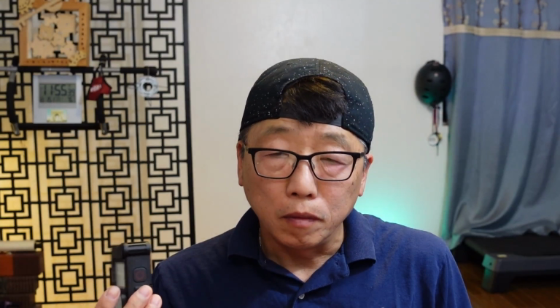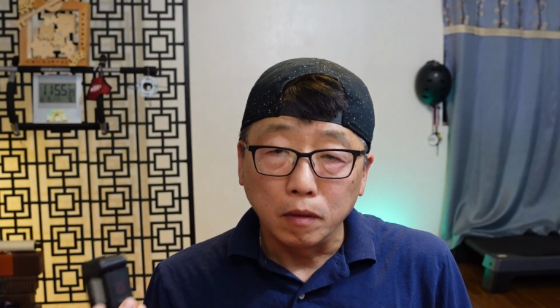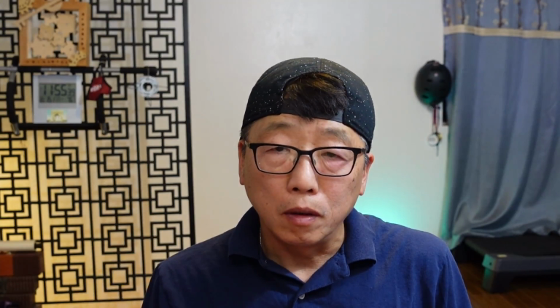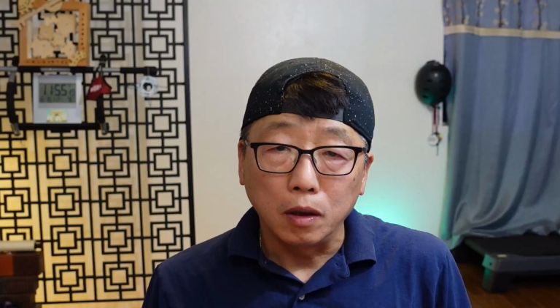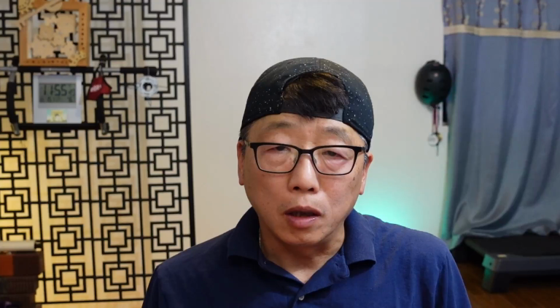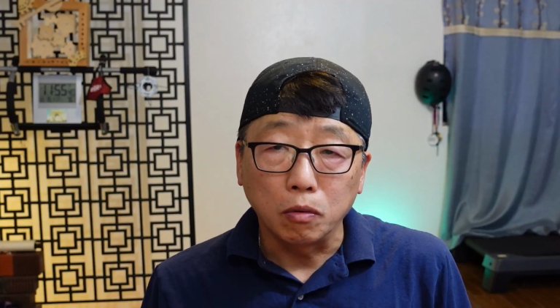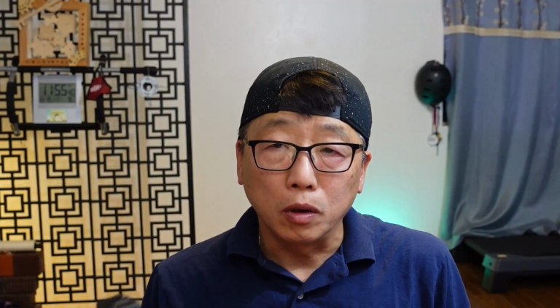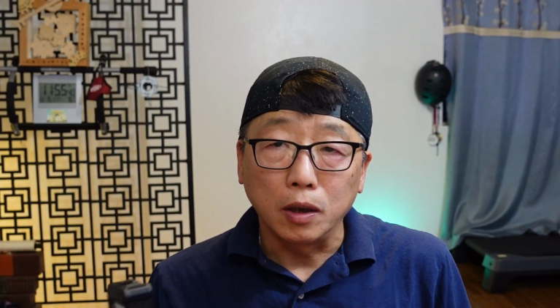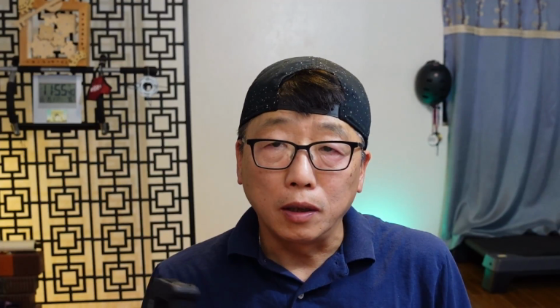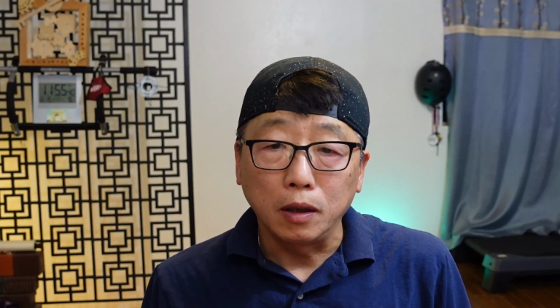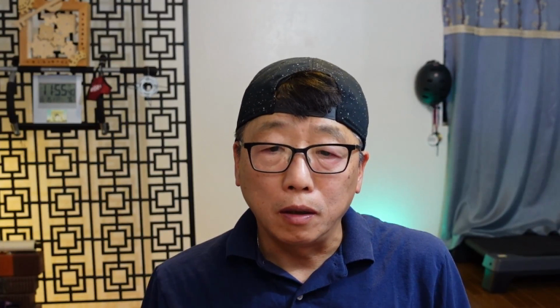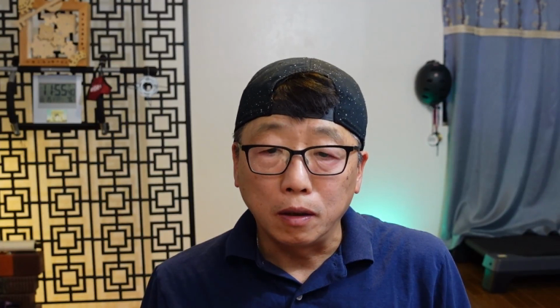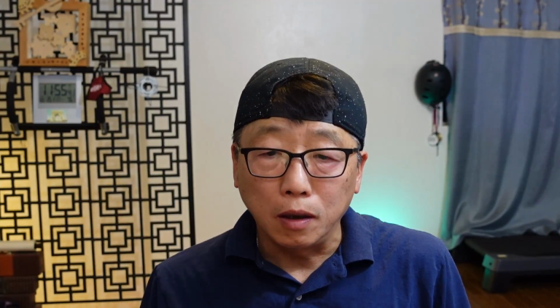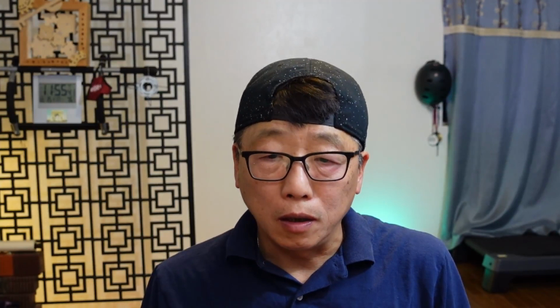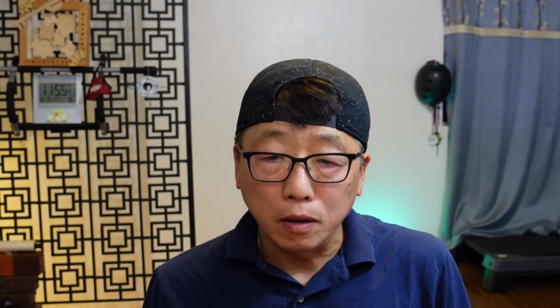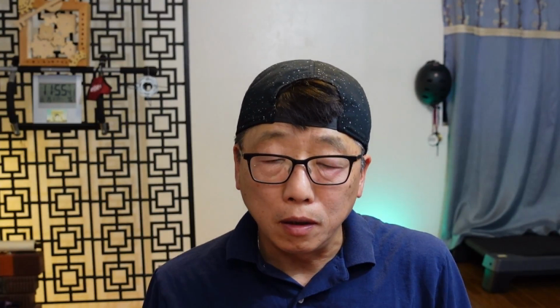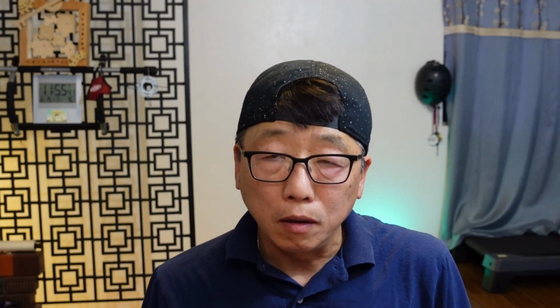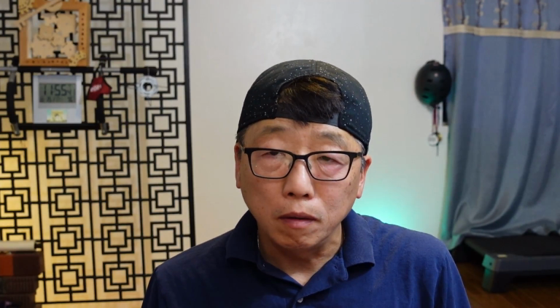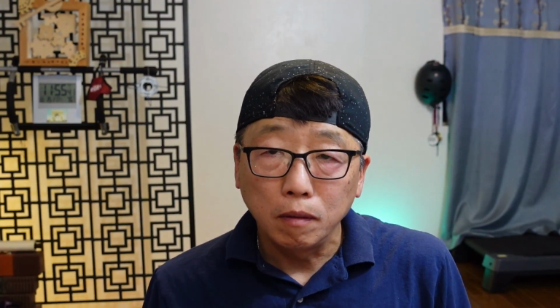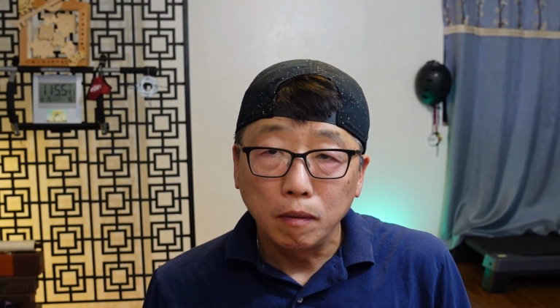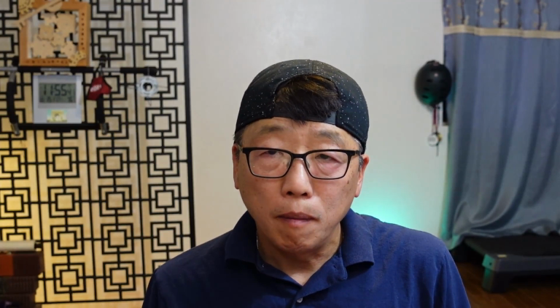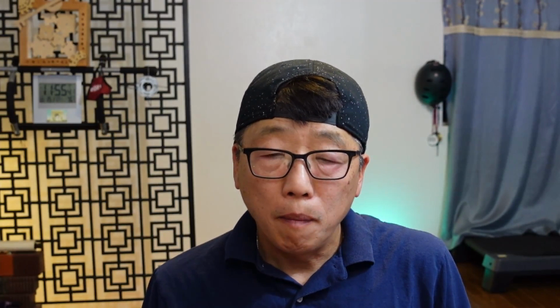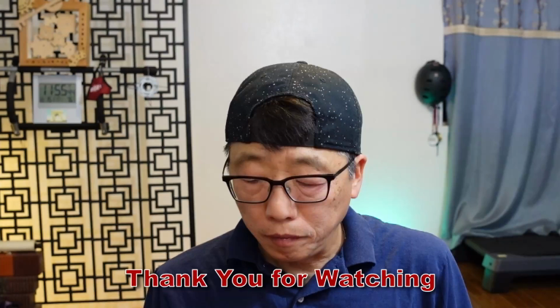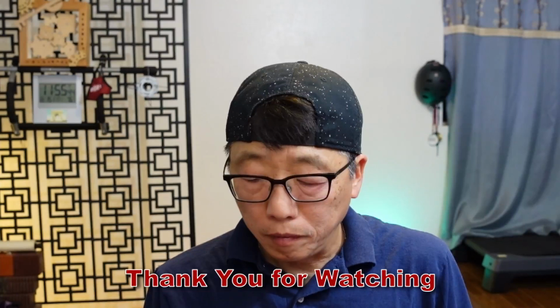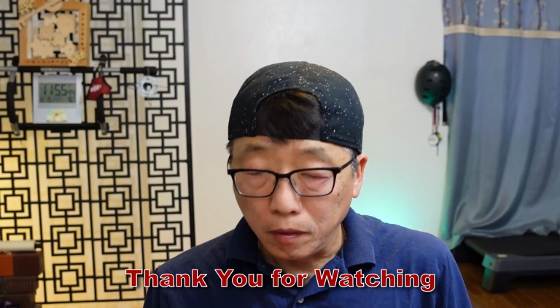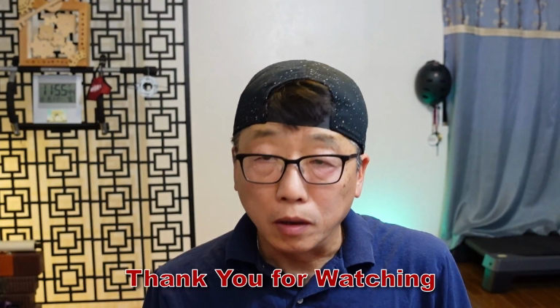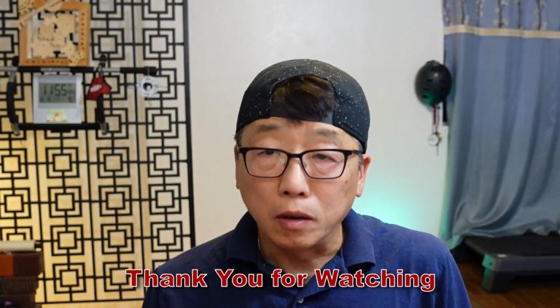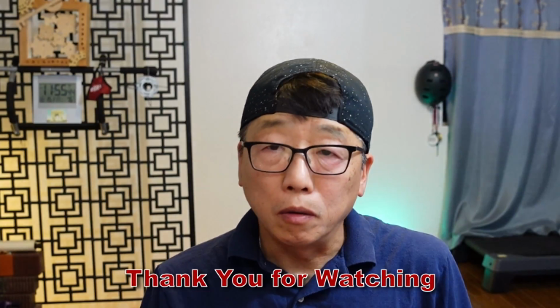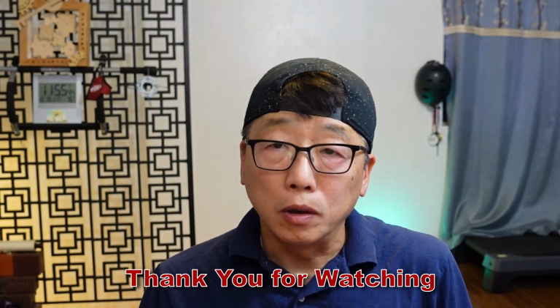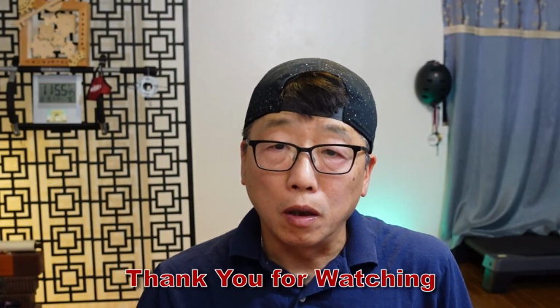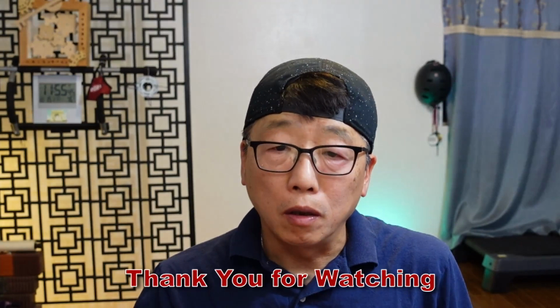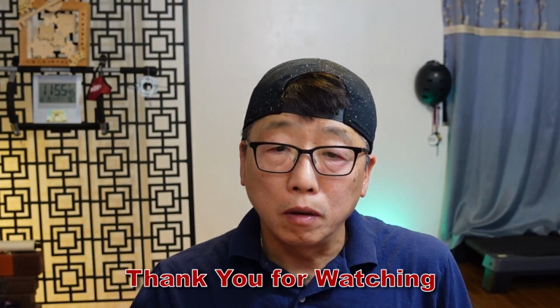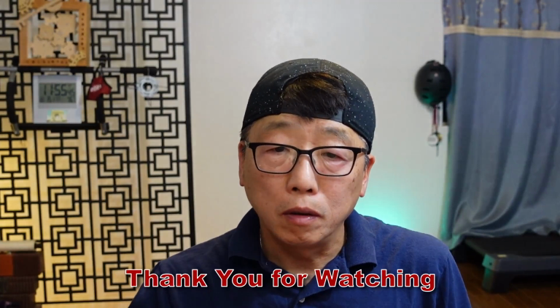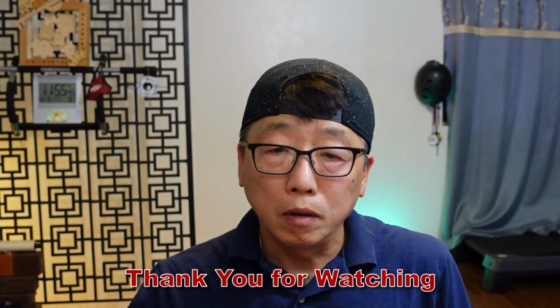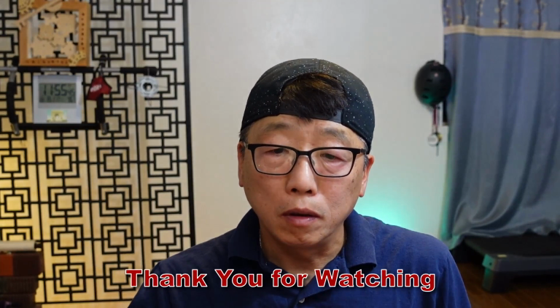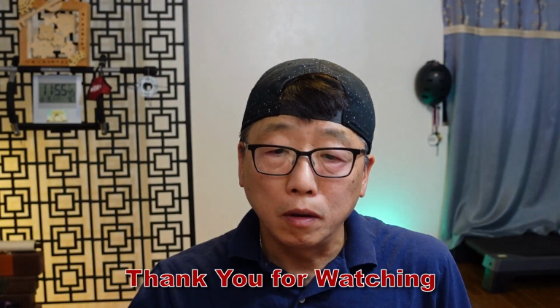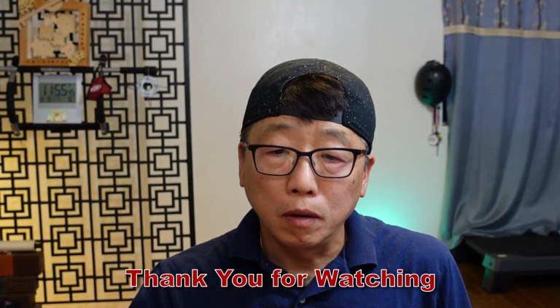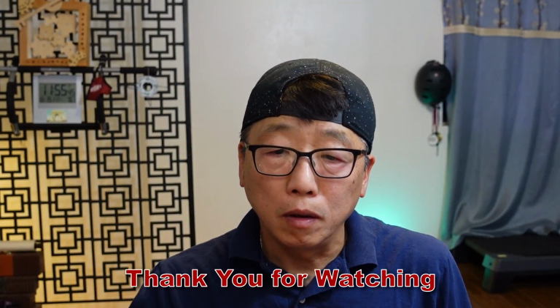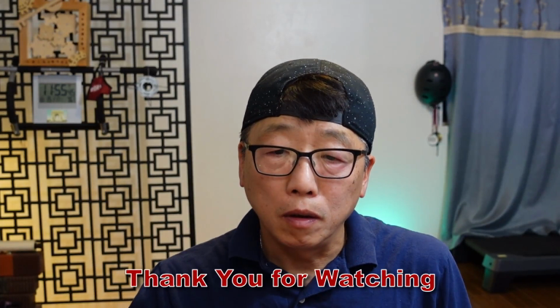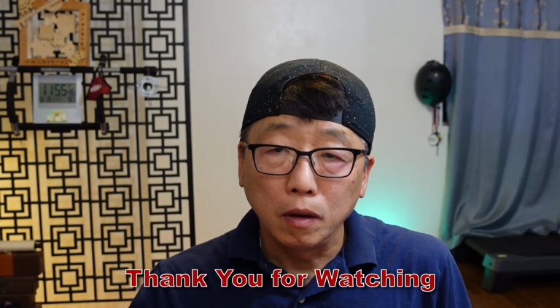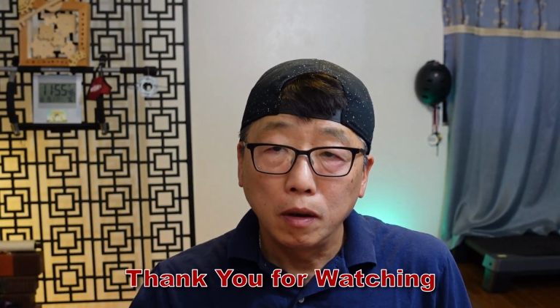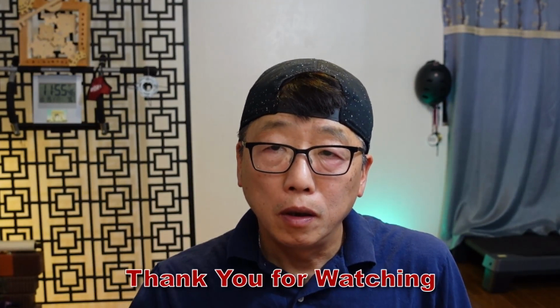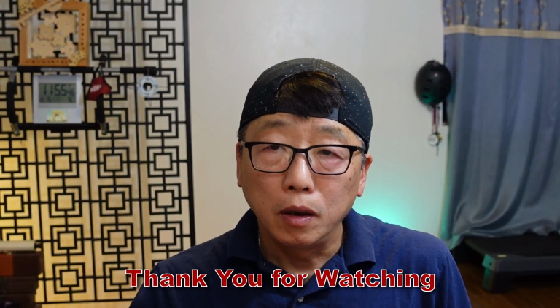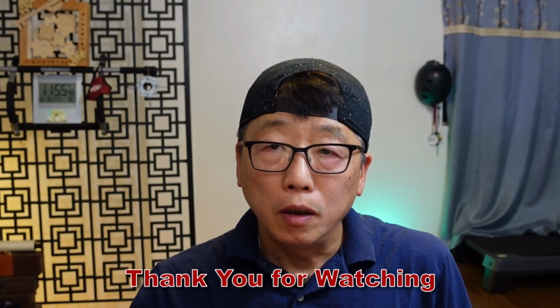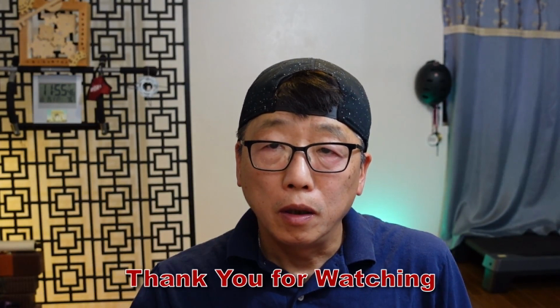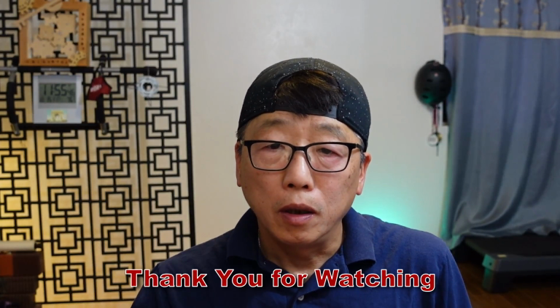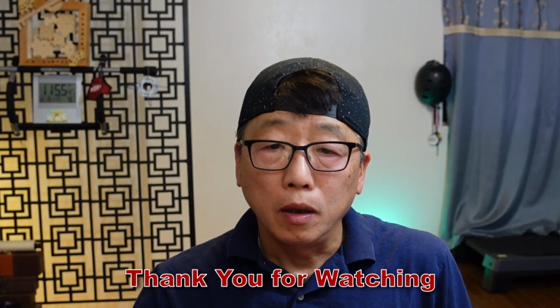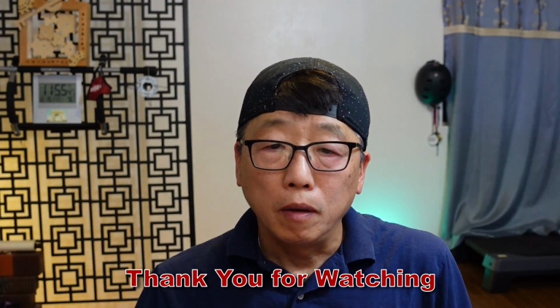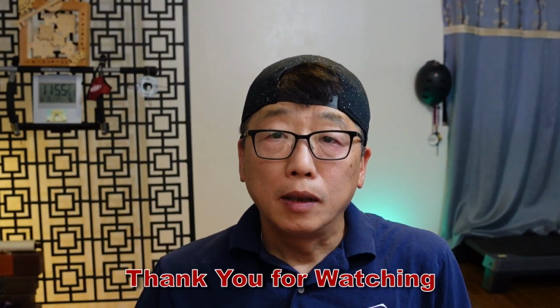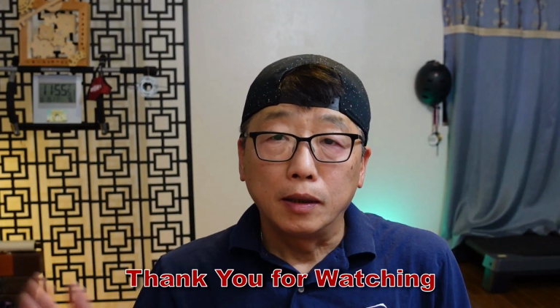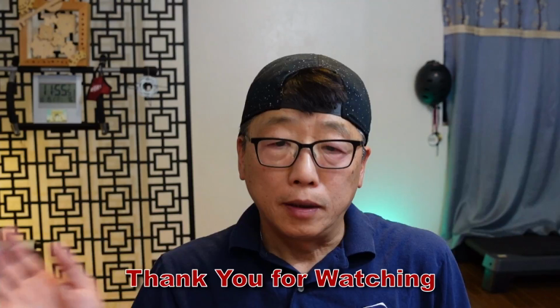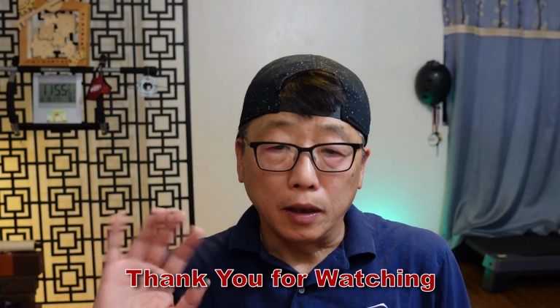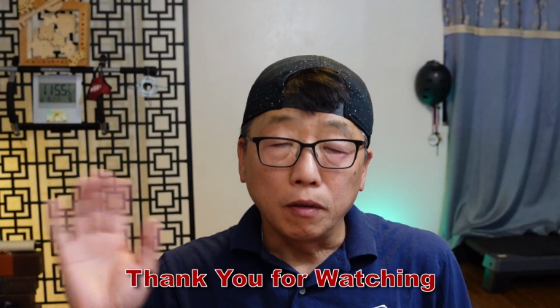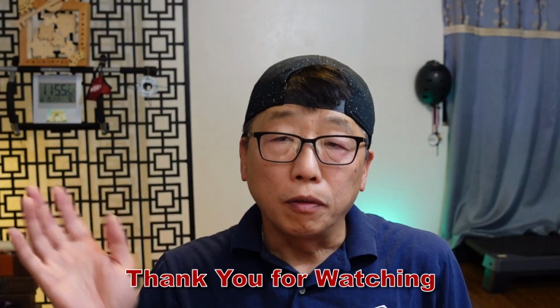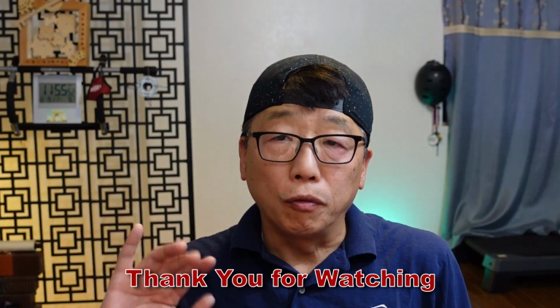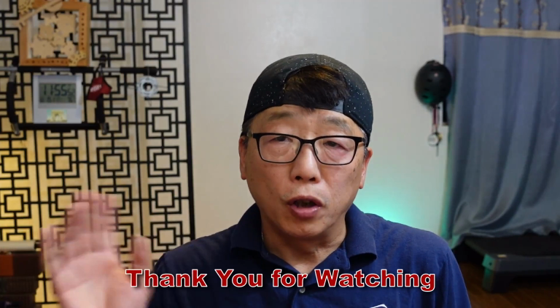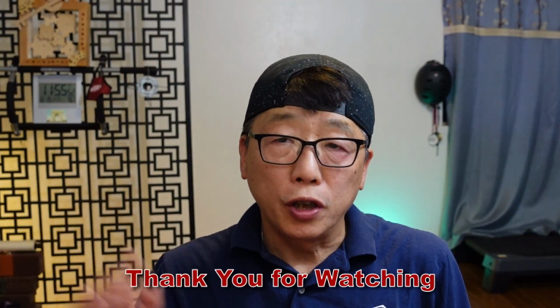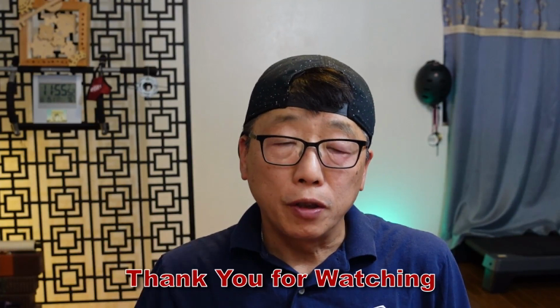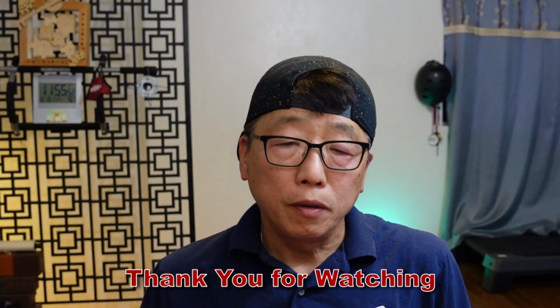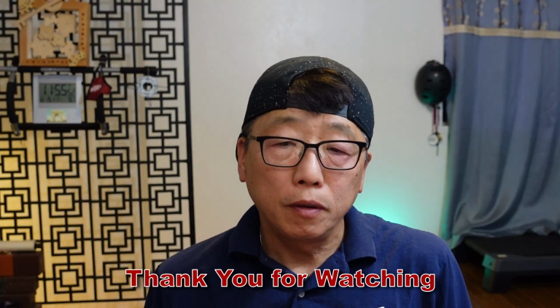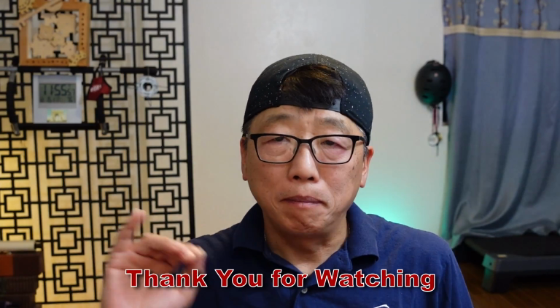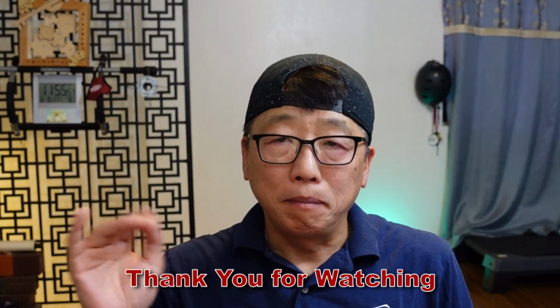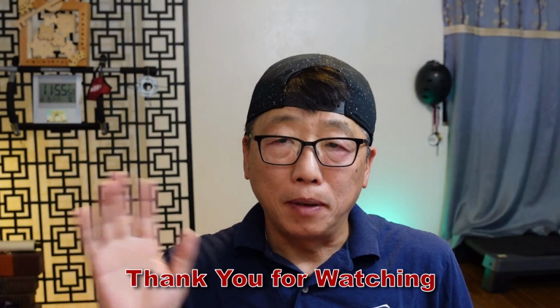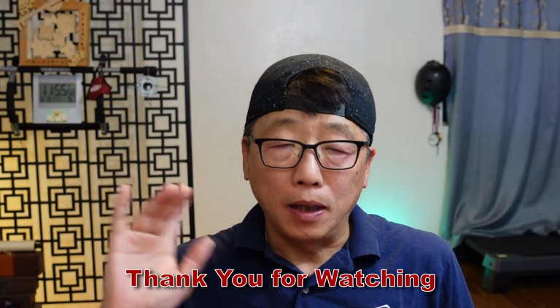That's what I tested and that's the result. Thank you for watching. Bye.